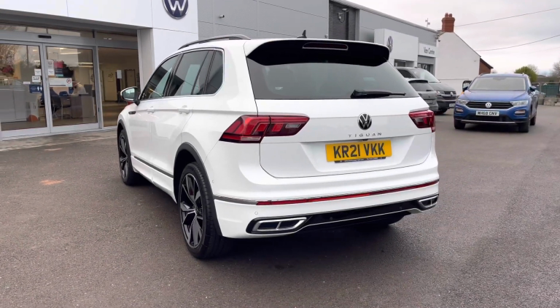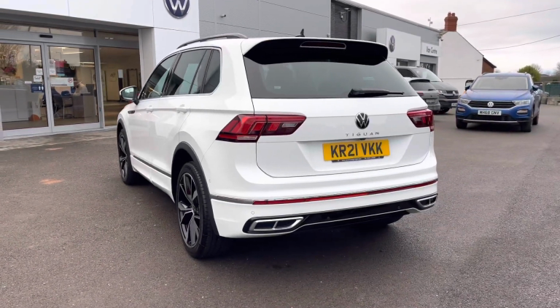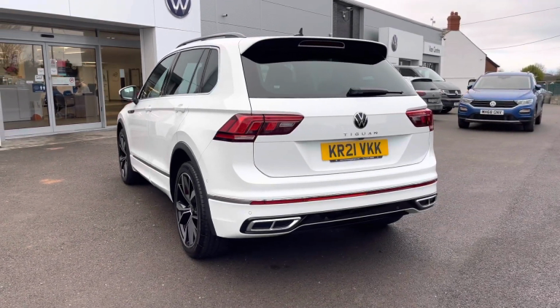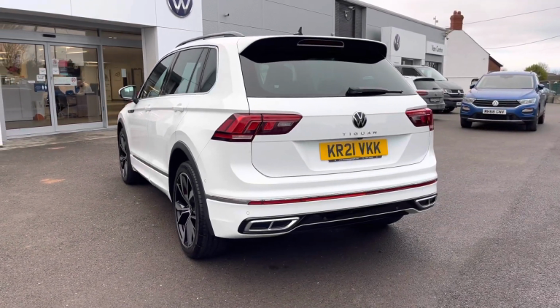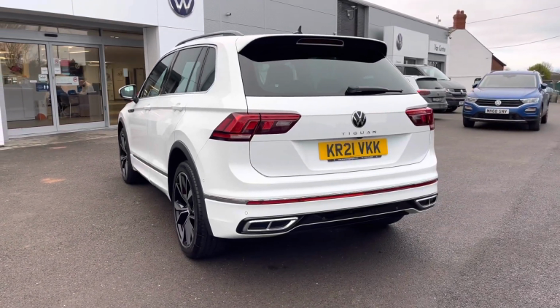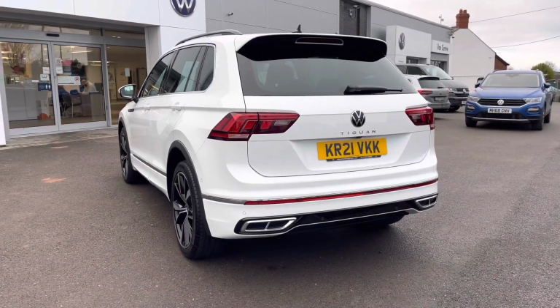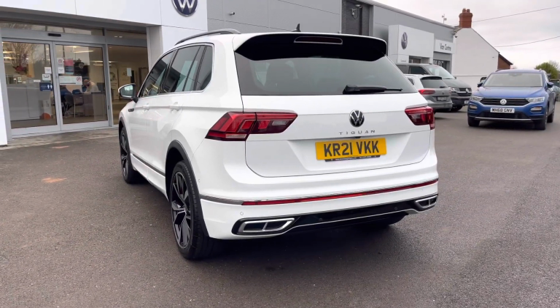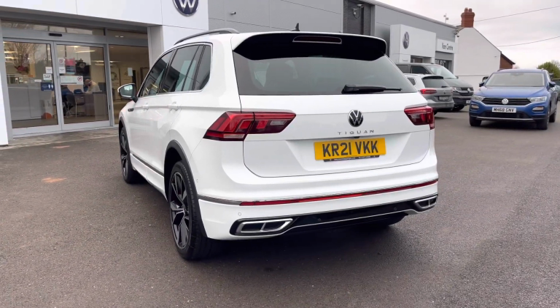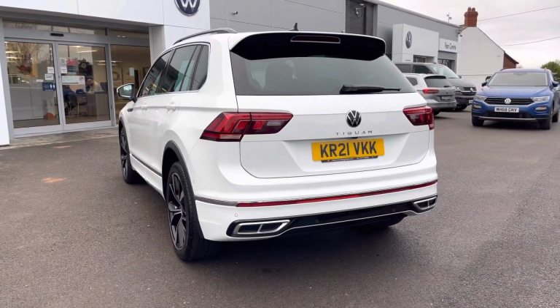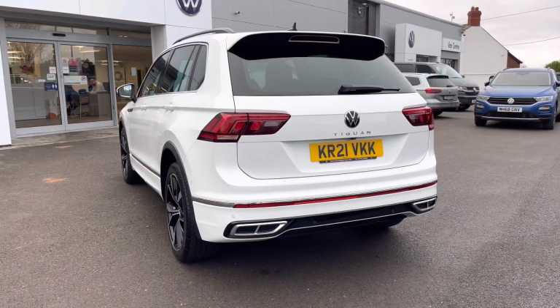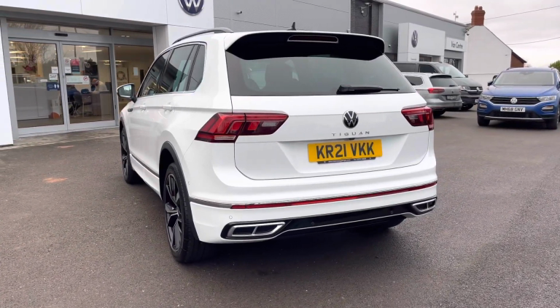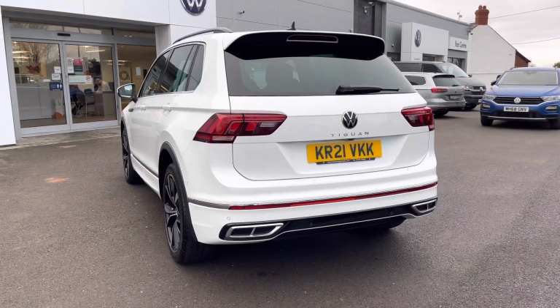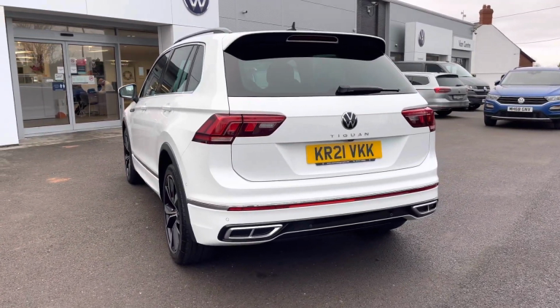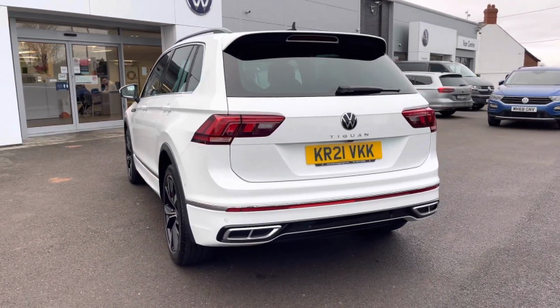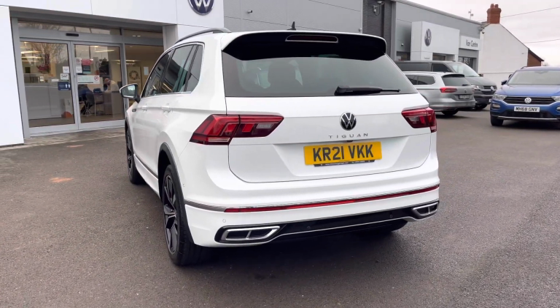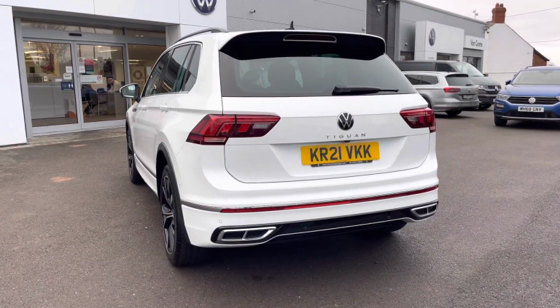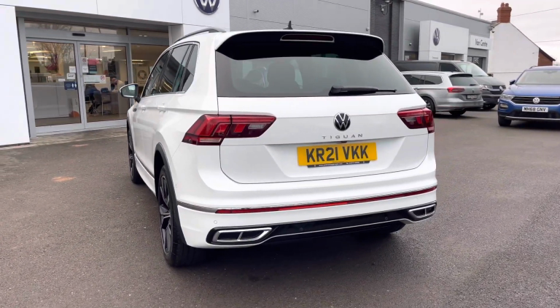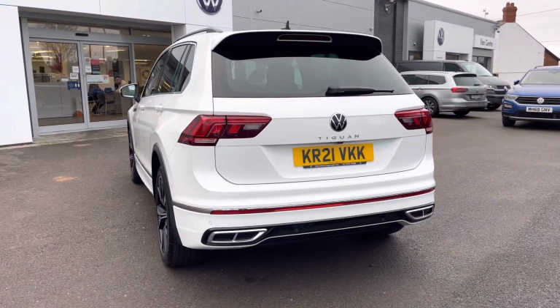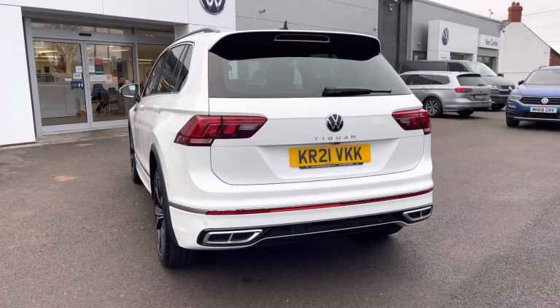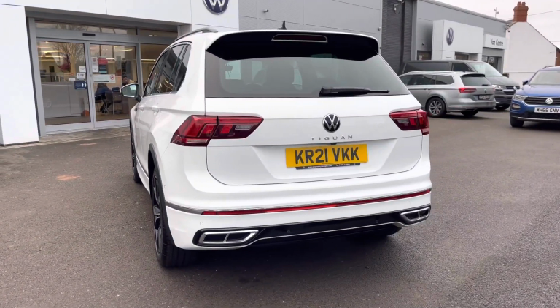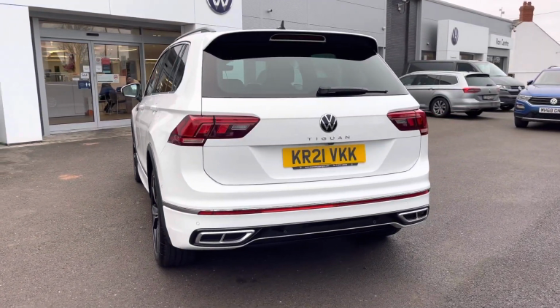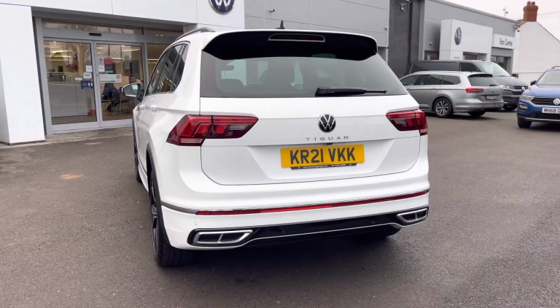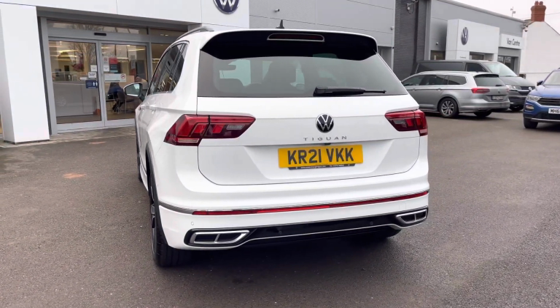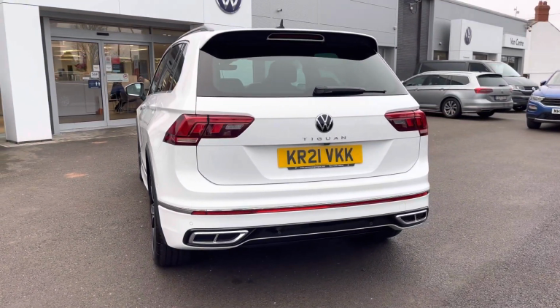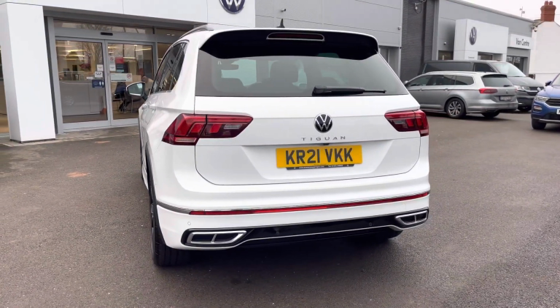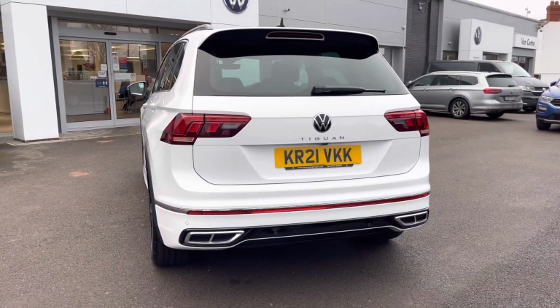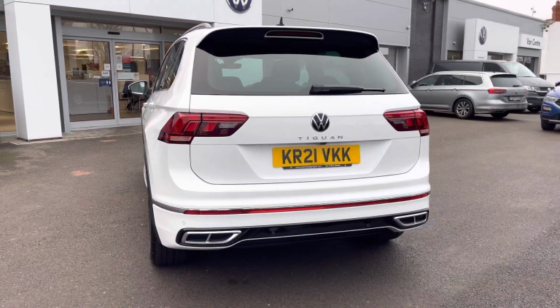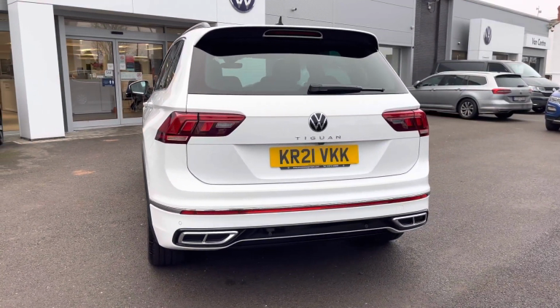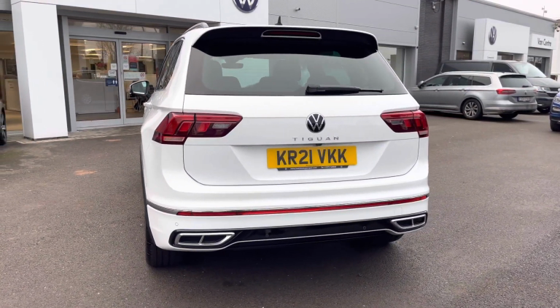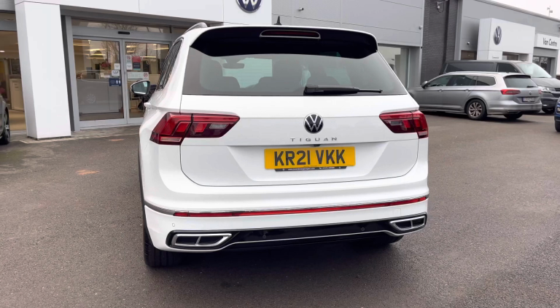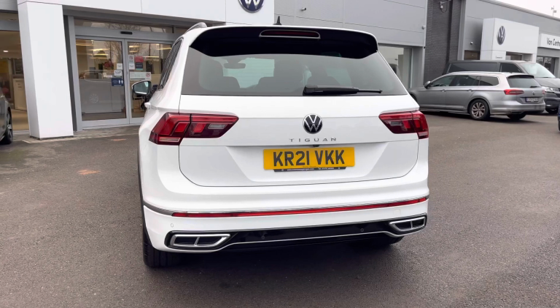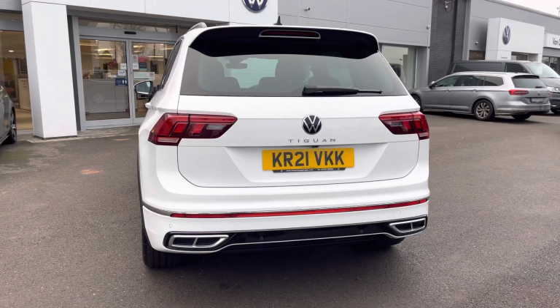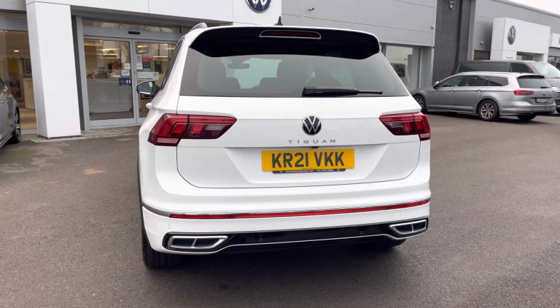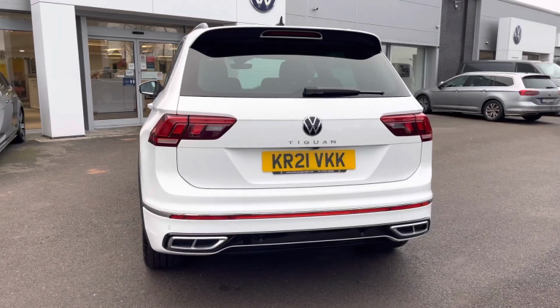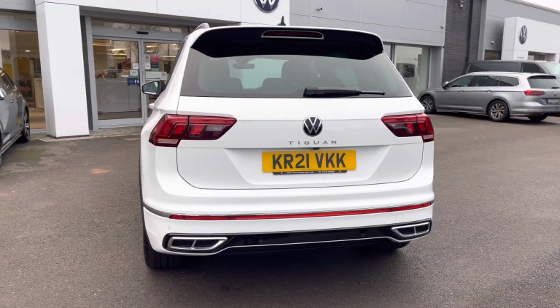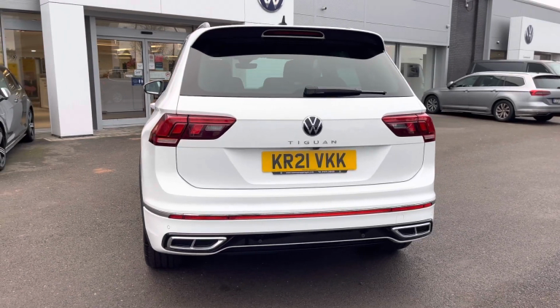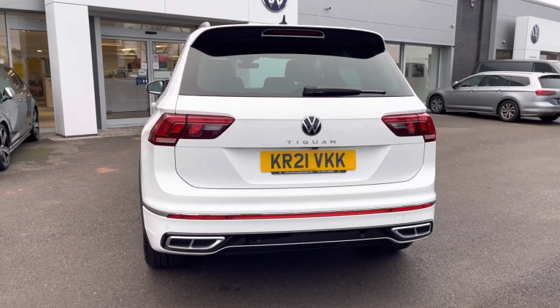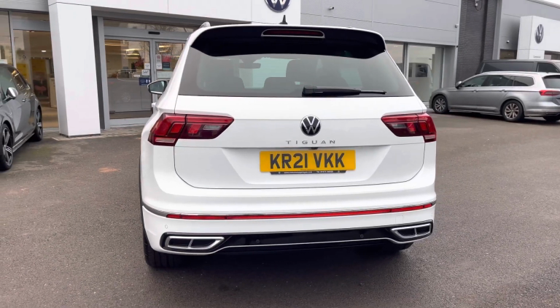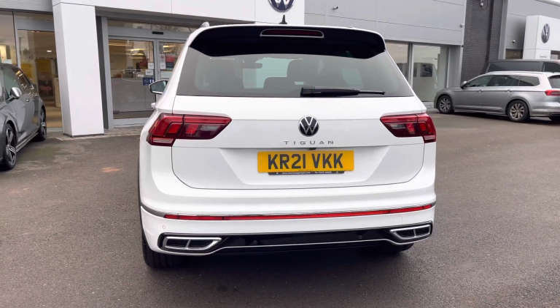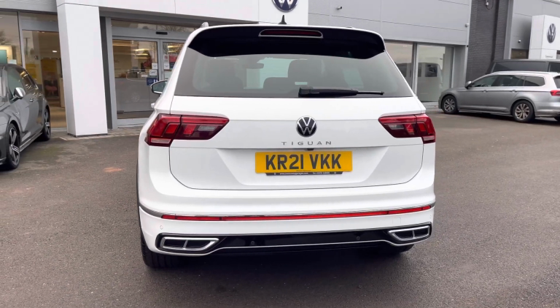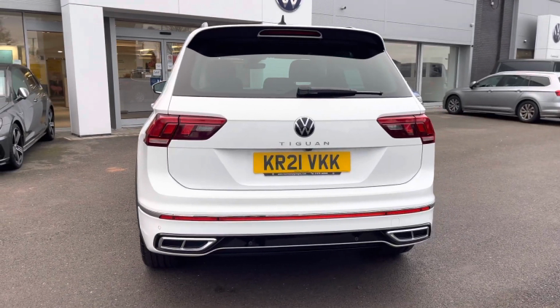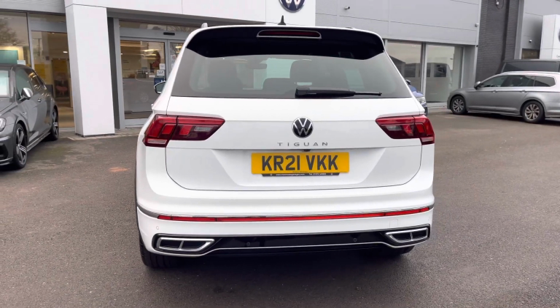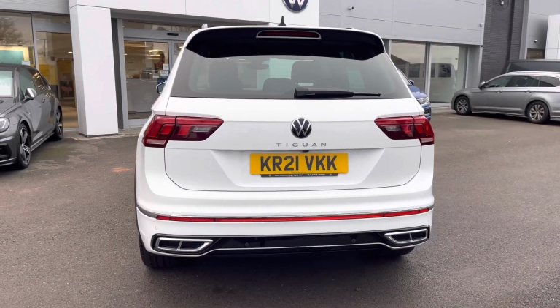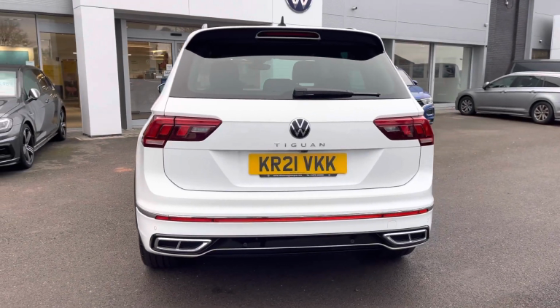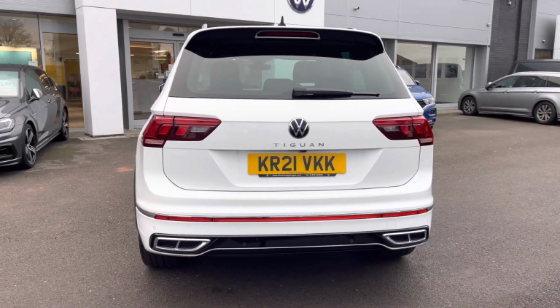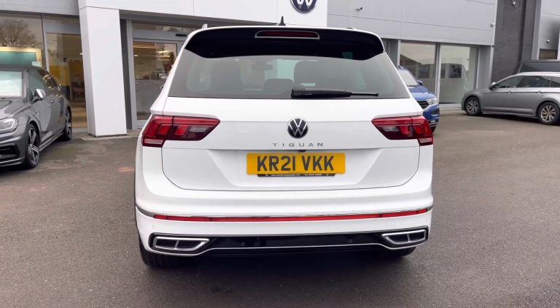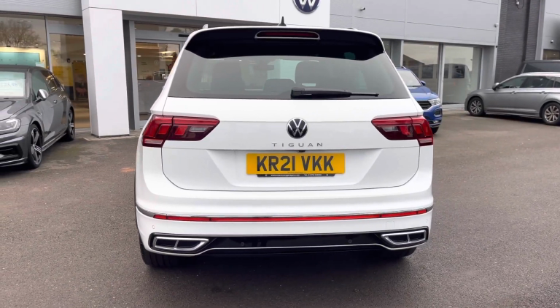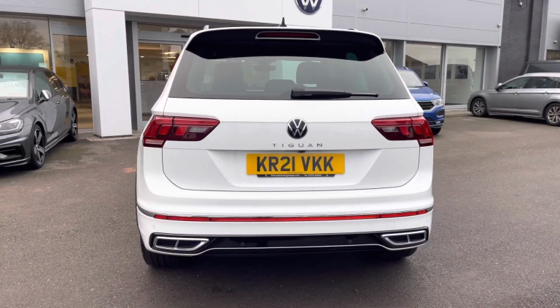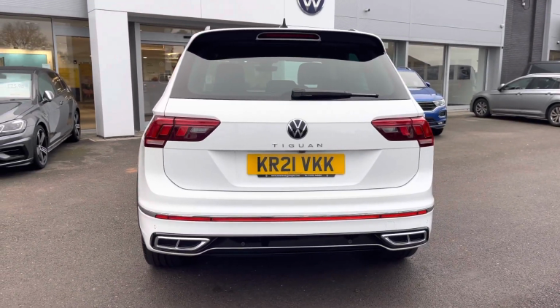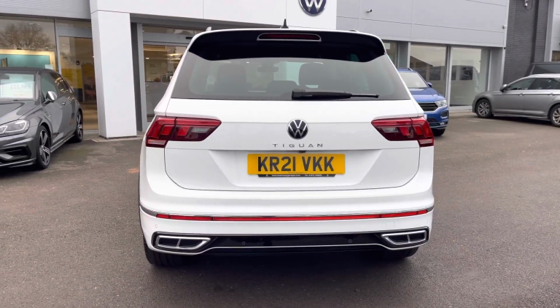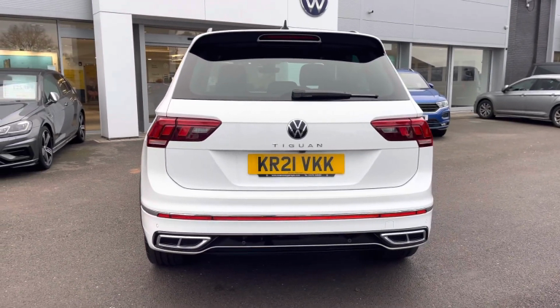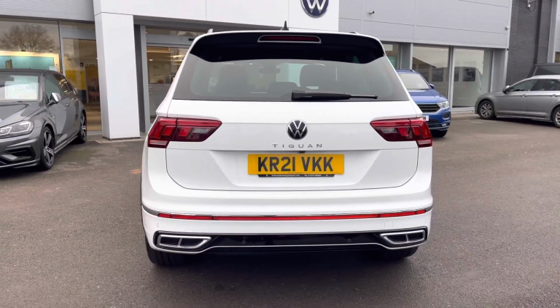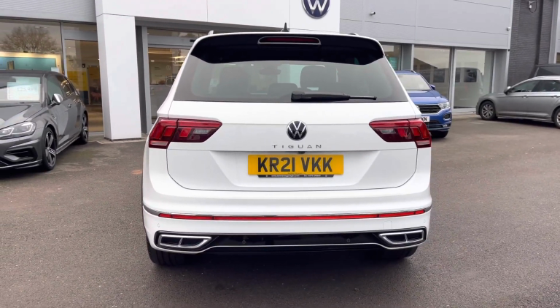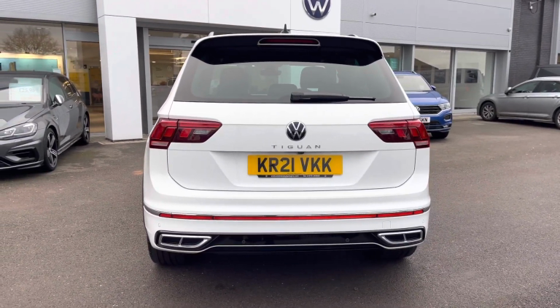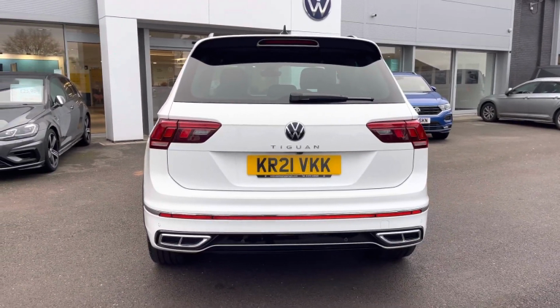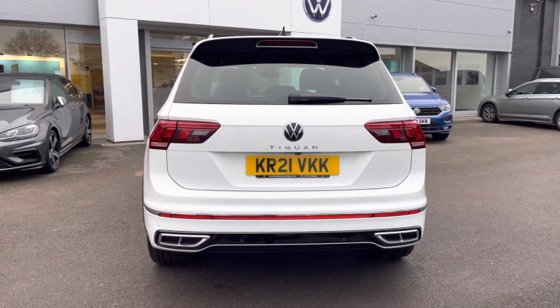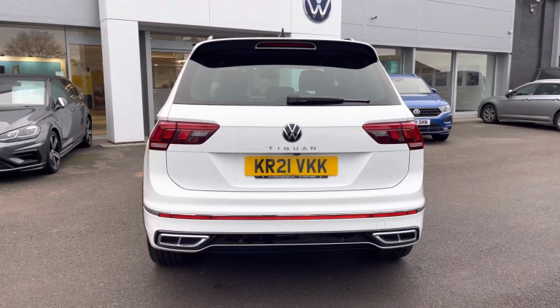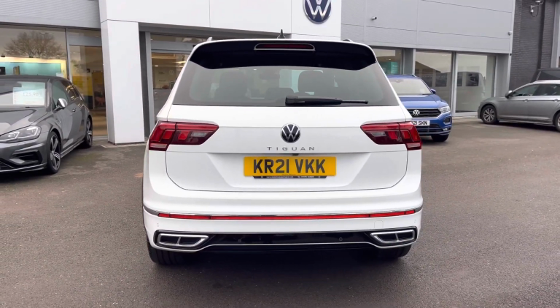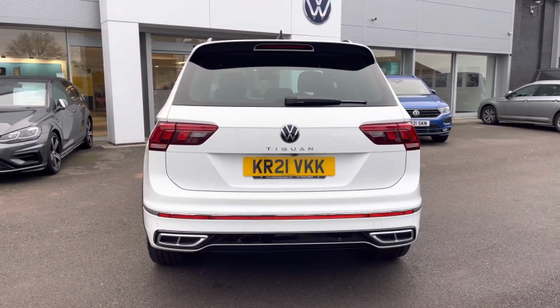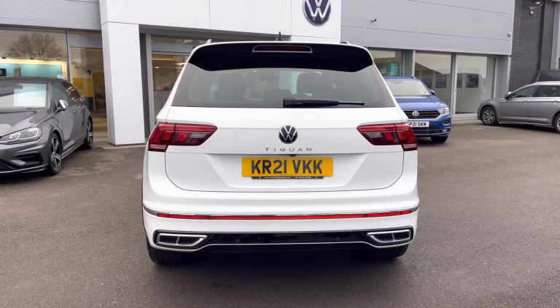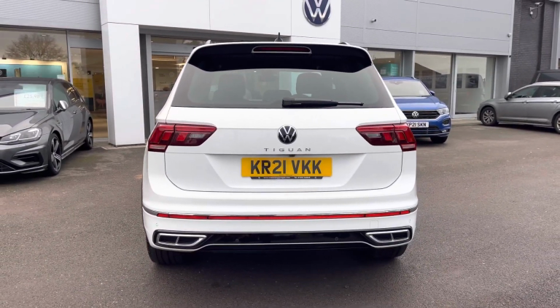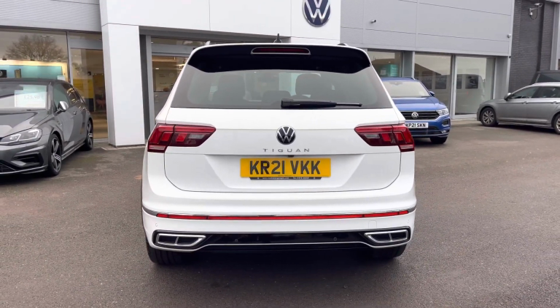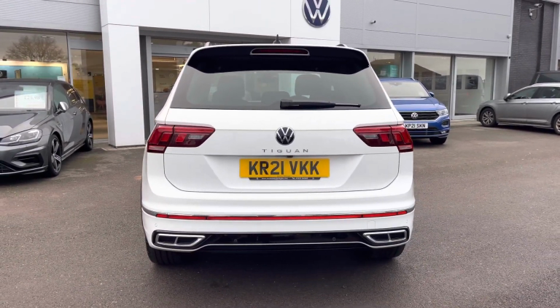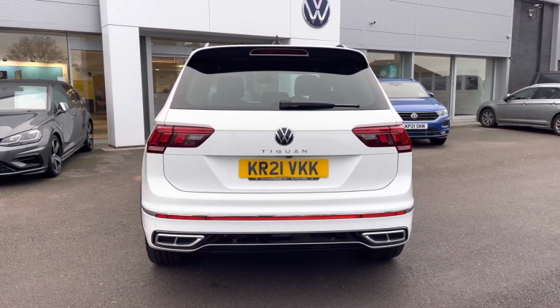Some great features include your rear privacy glass, and we also have your rear camera as an additional option to support you when reversing and making tight manoeuvres.